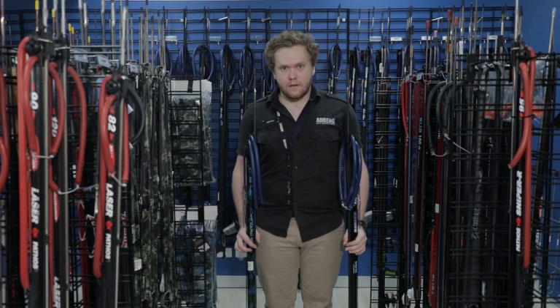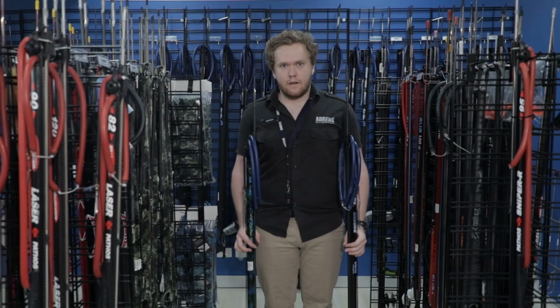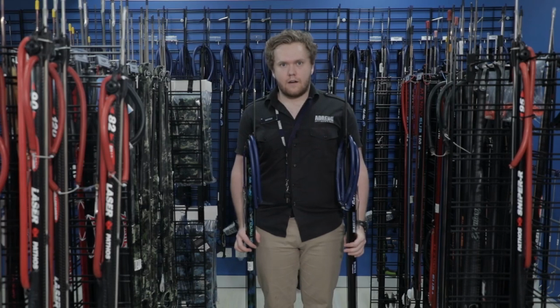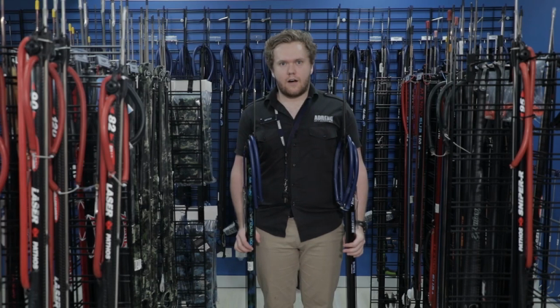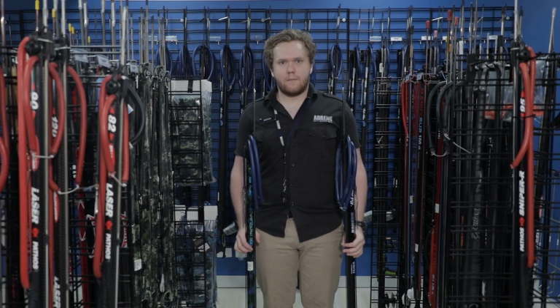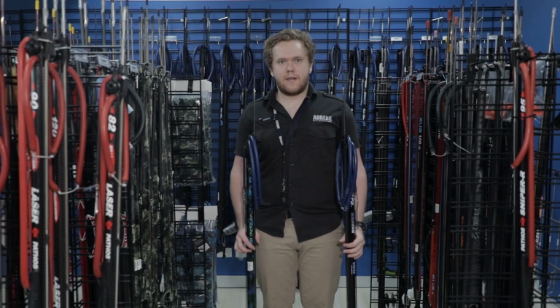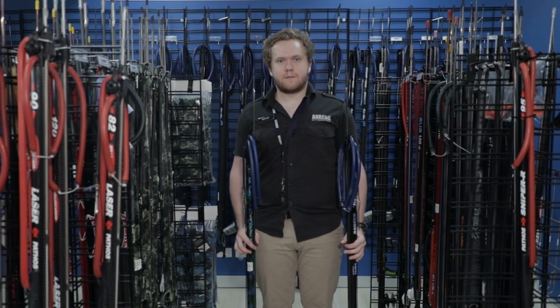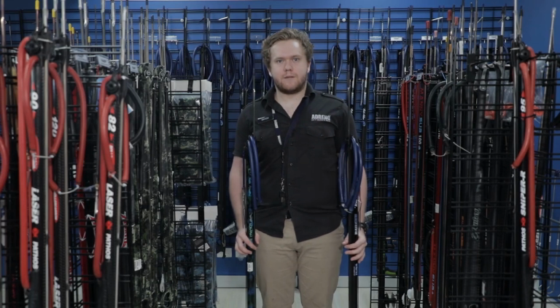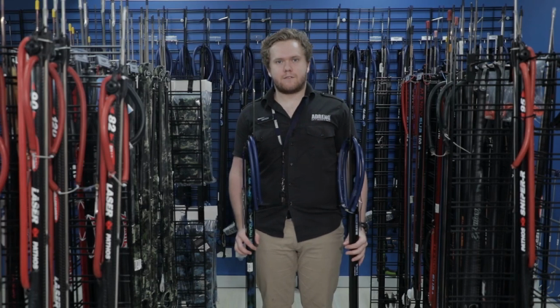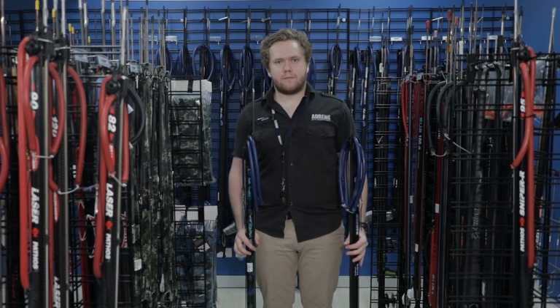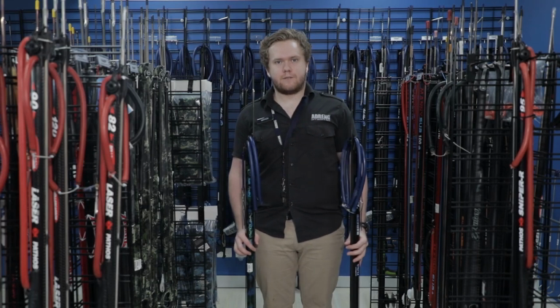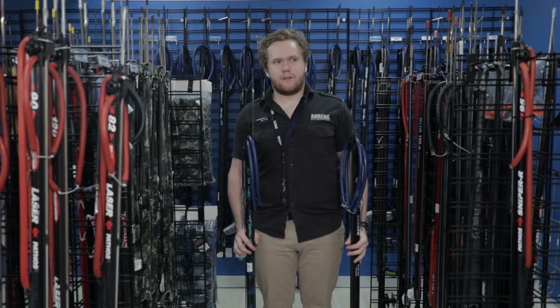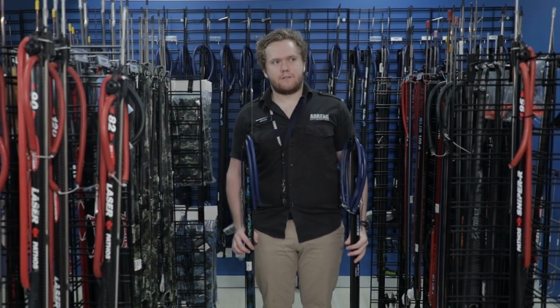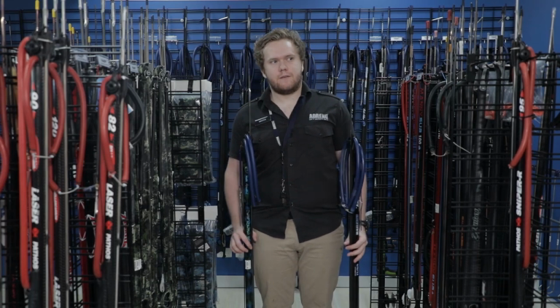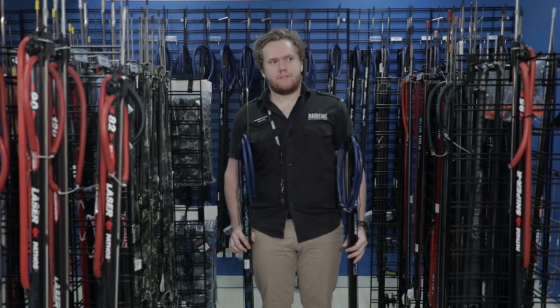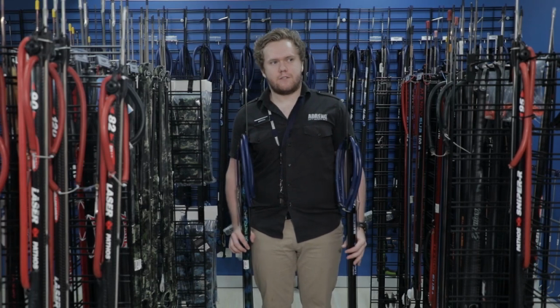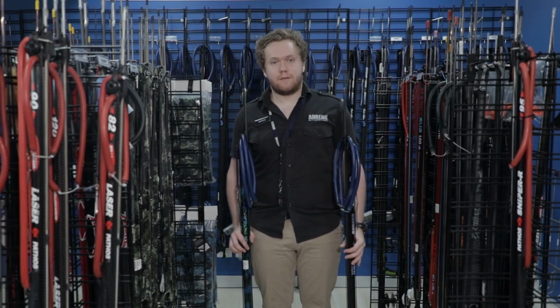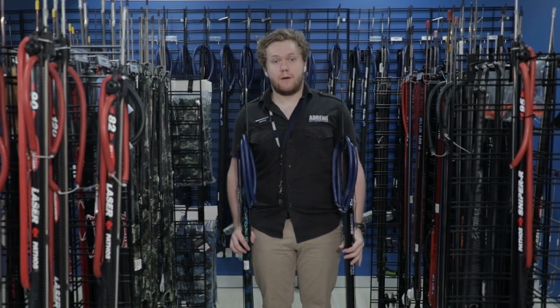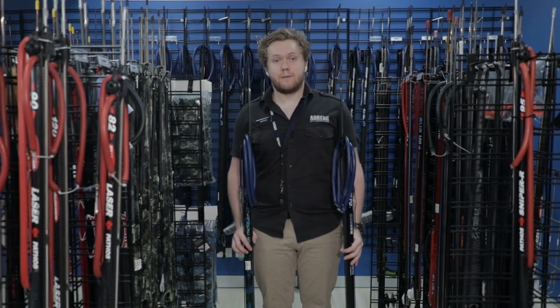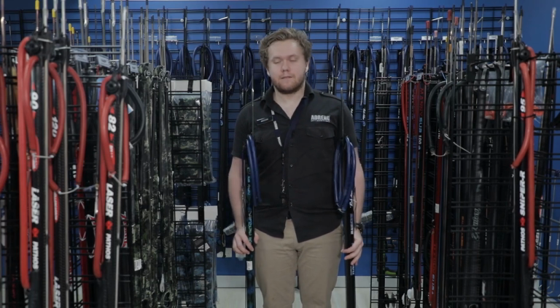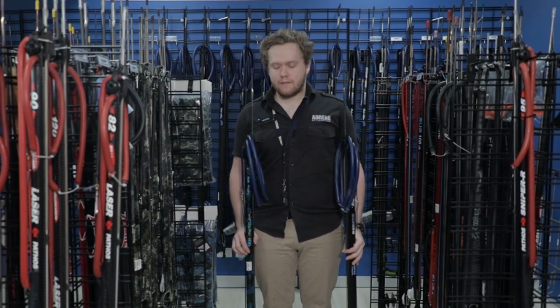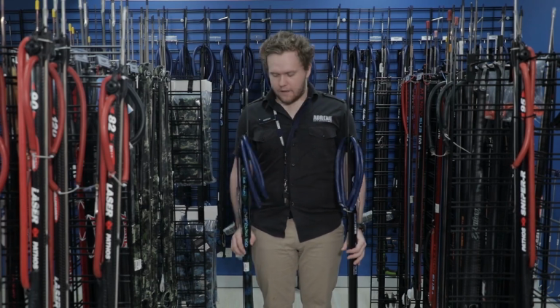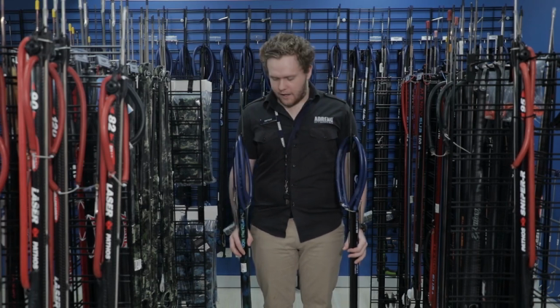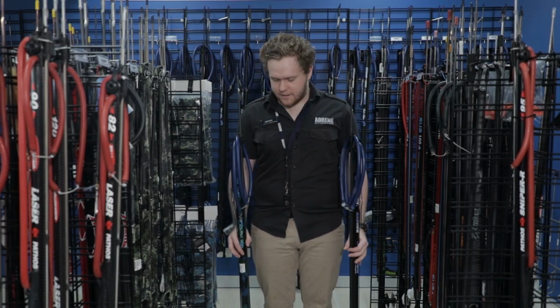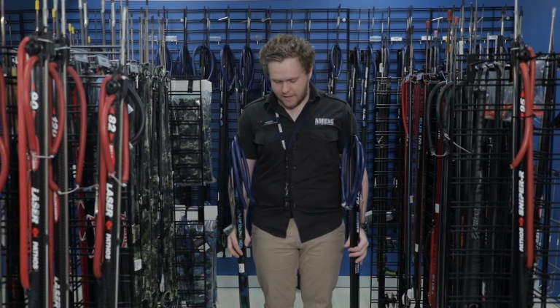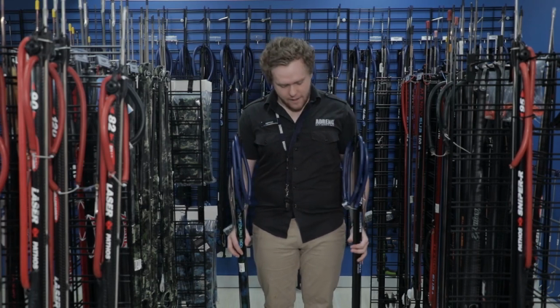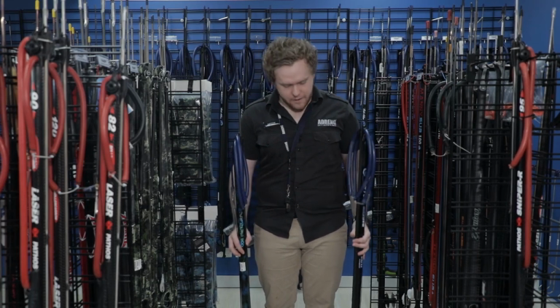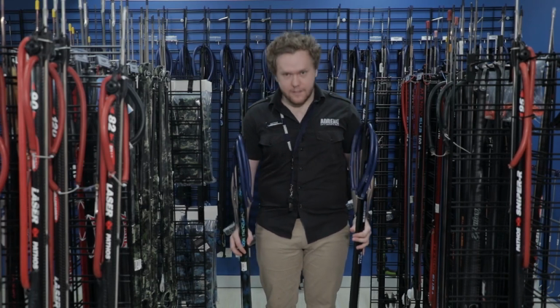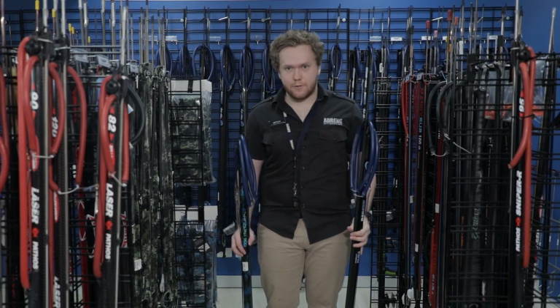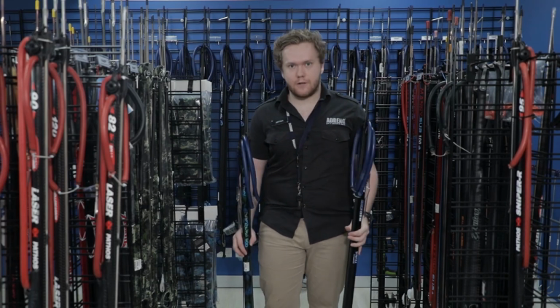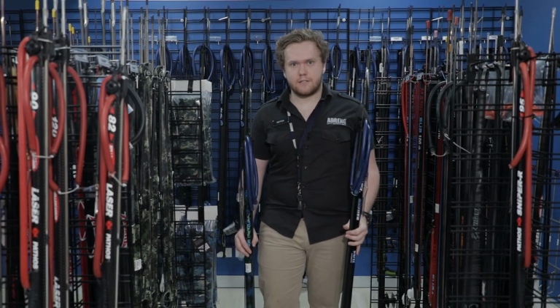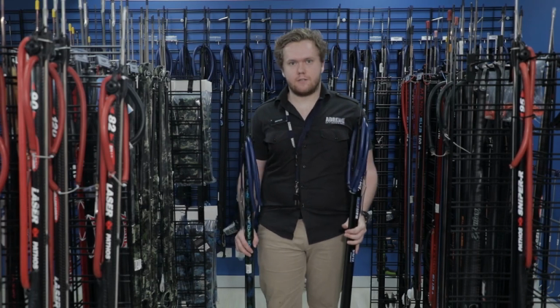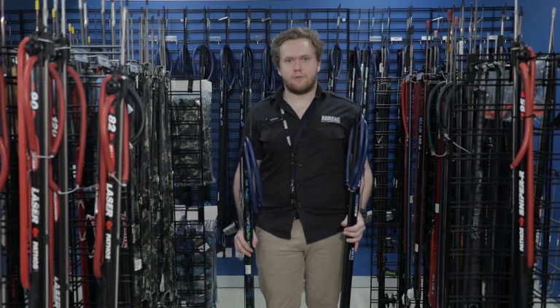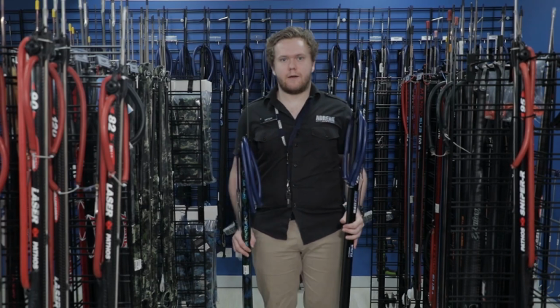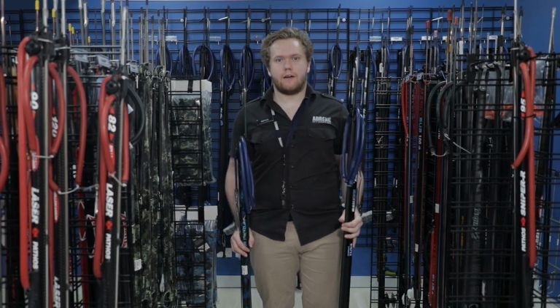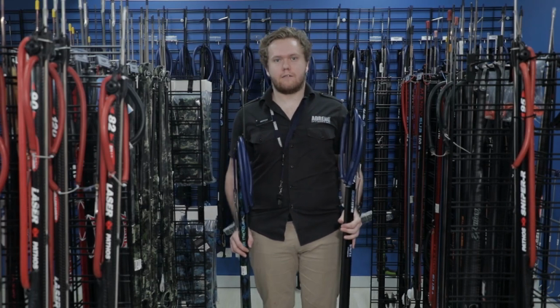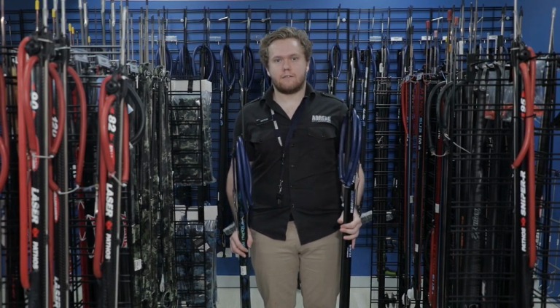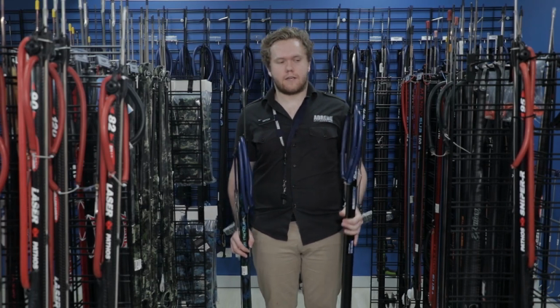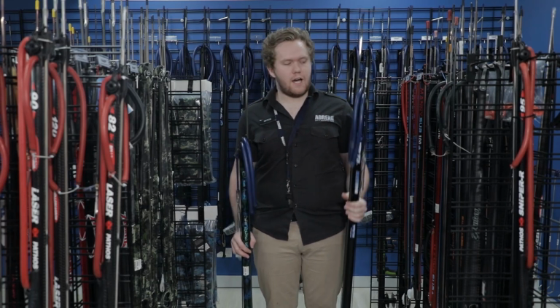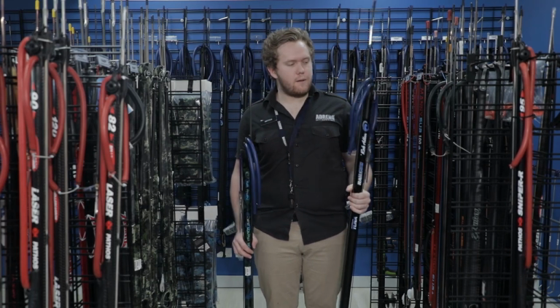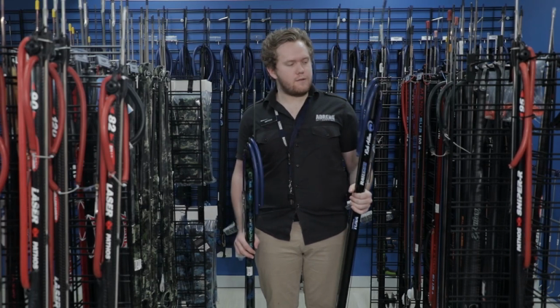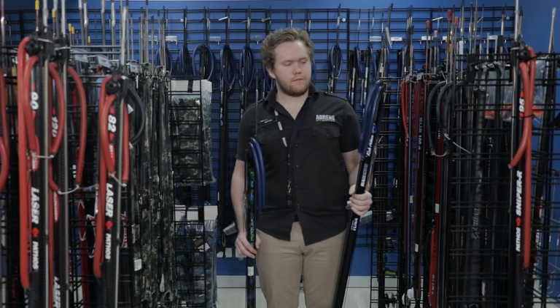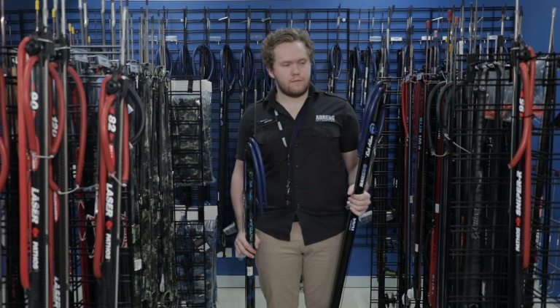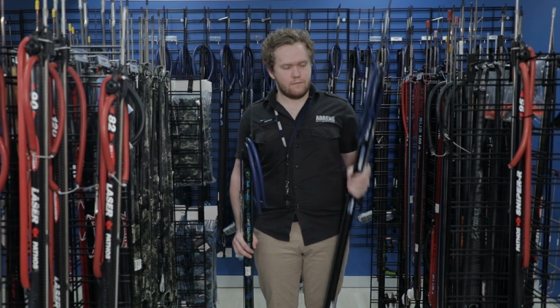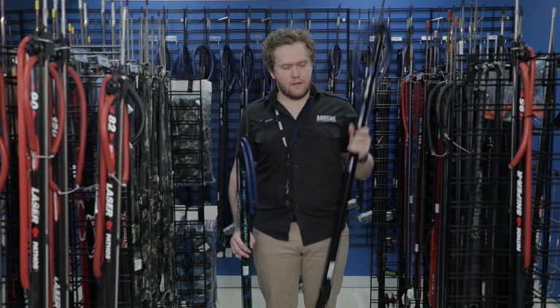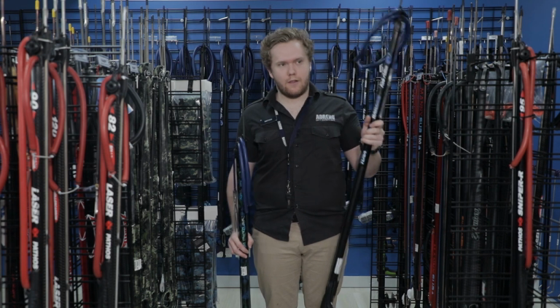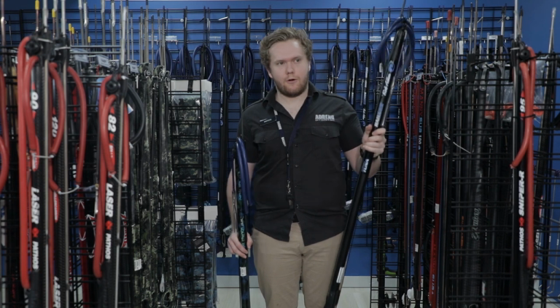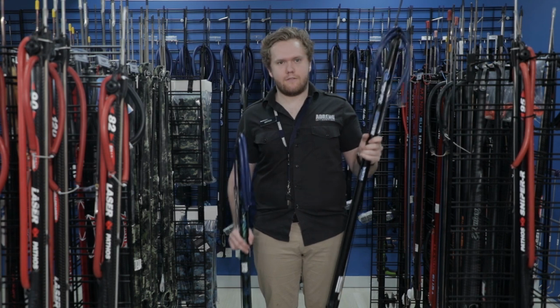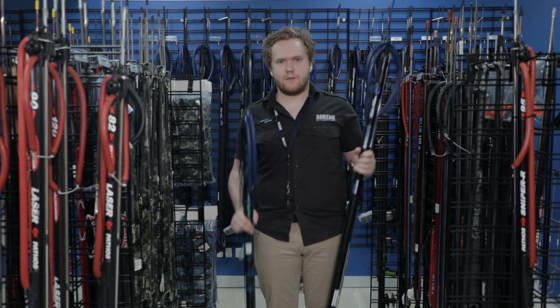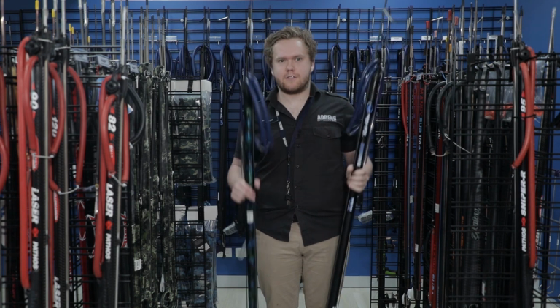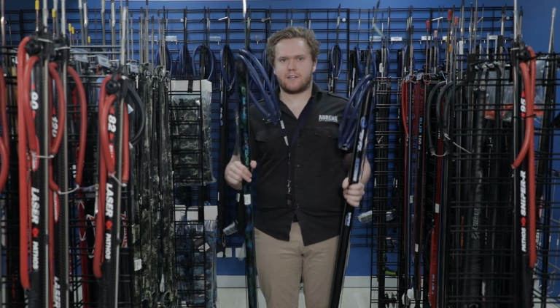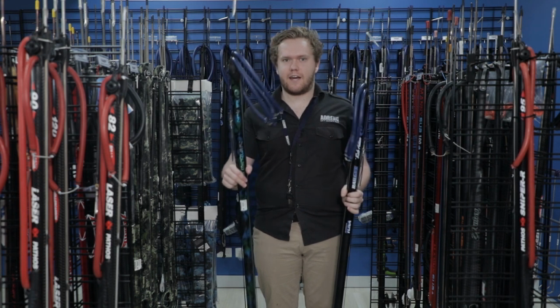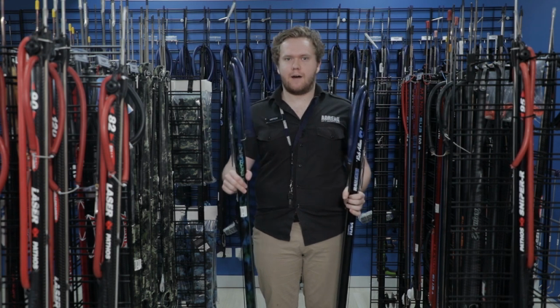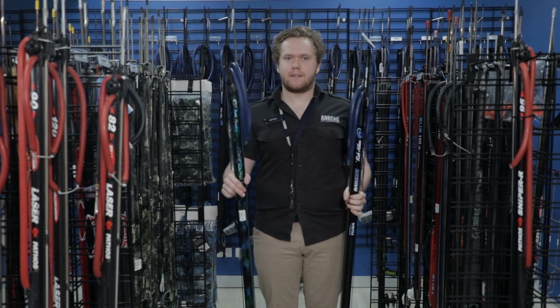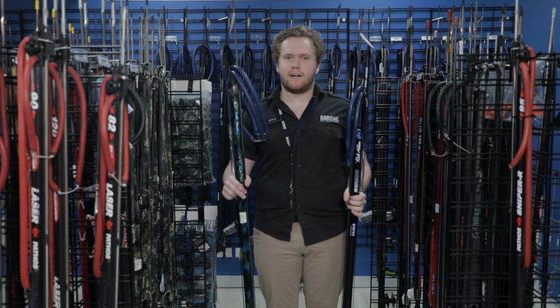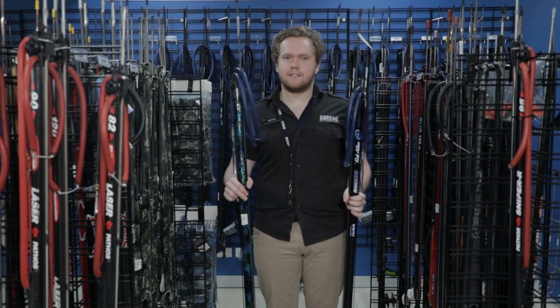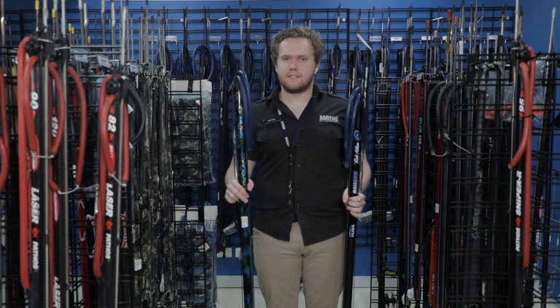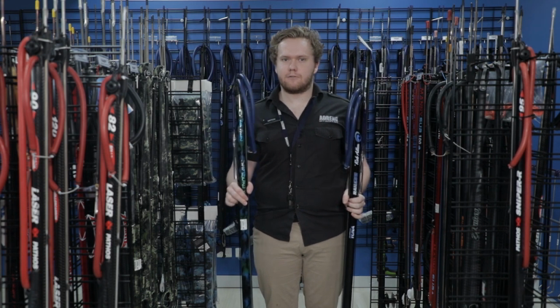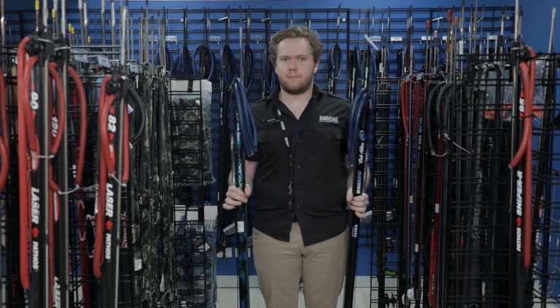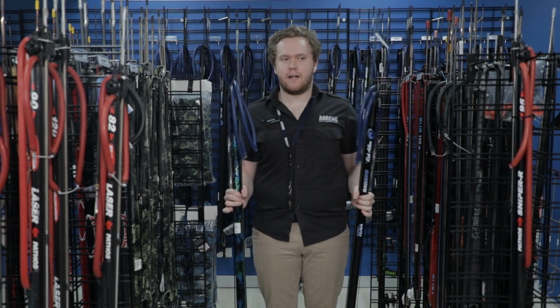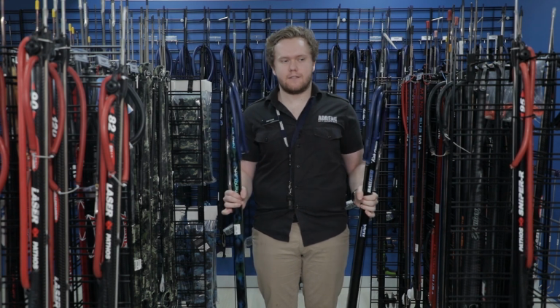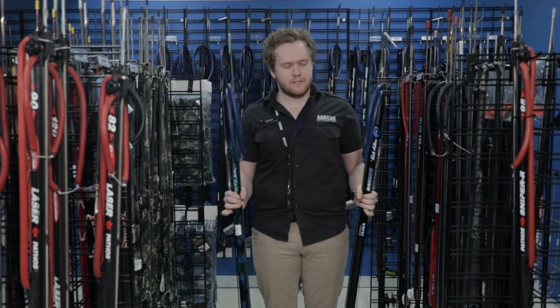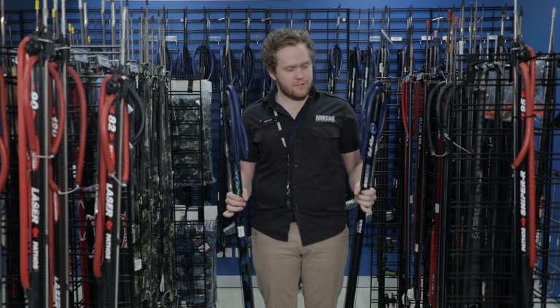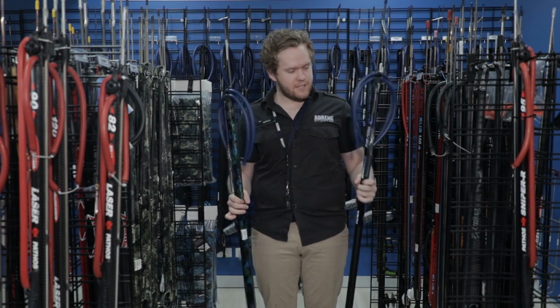Hi, my name is Mitch from Adreno Spearfishing in Melbourne. Today I'm going to be talking to you about the carbon alloy versus the carbon guns in the Rob Allen series.